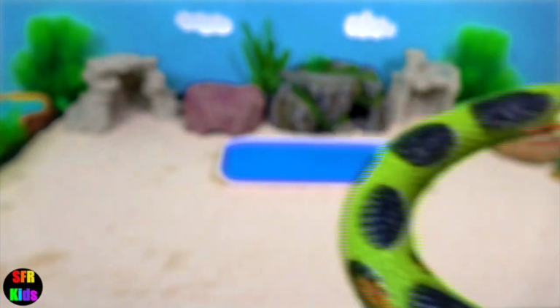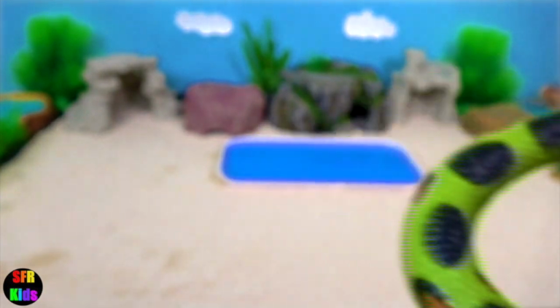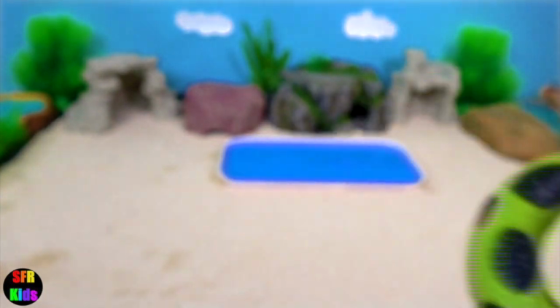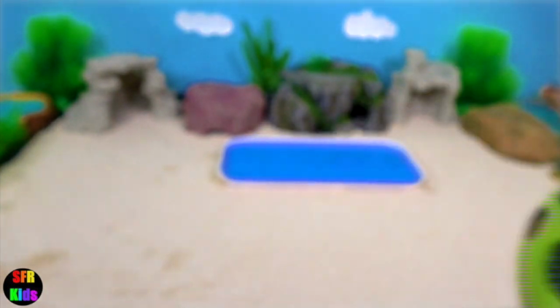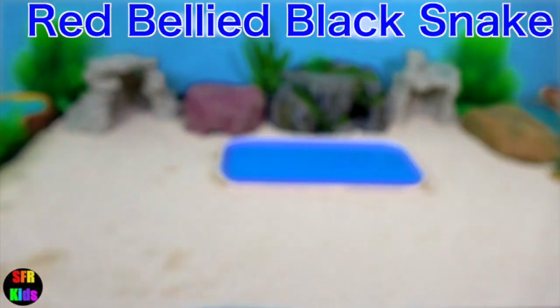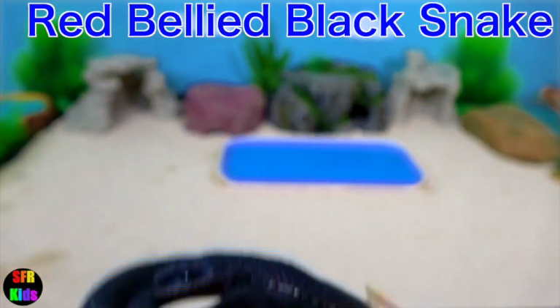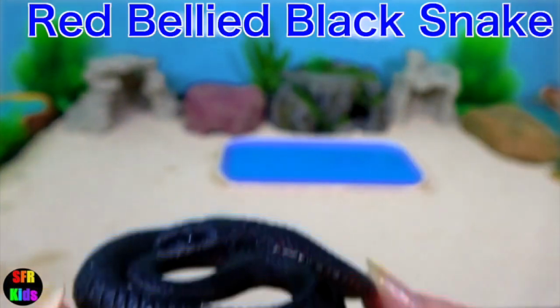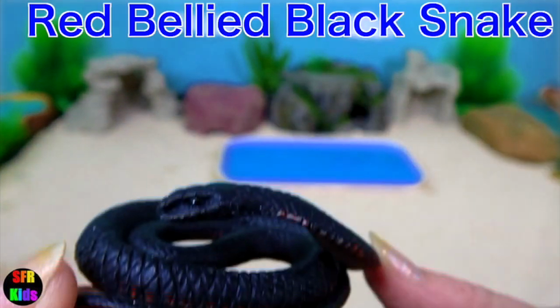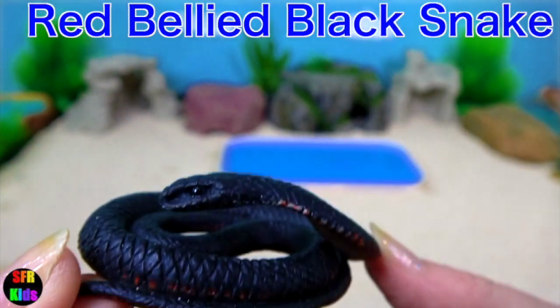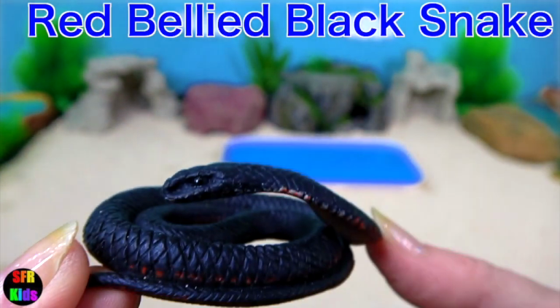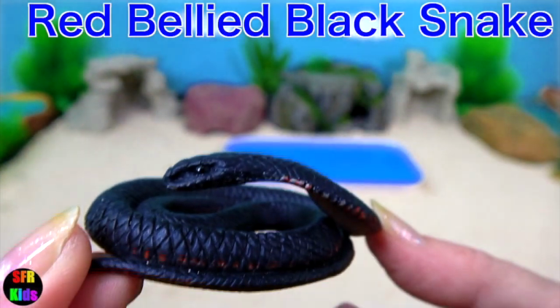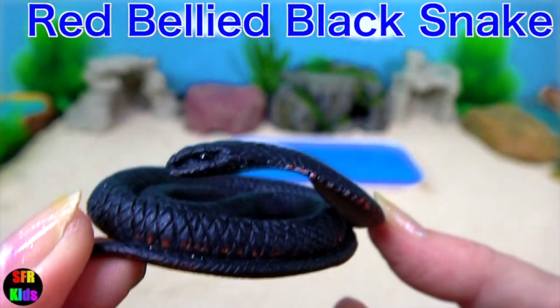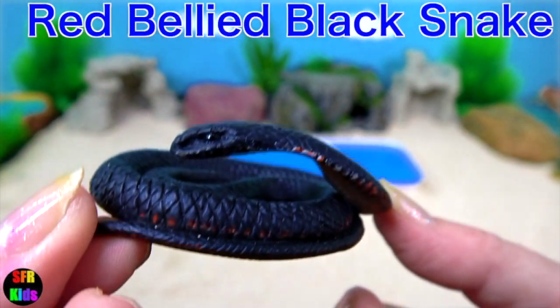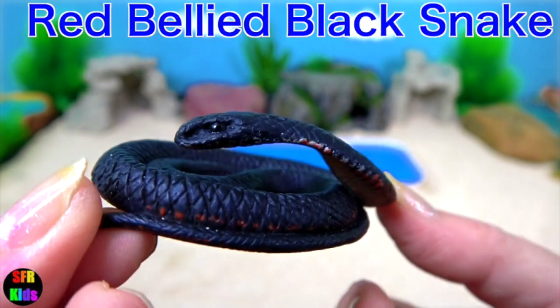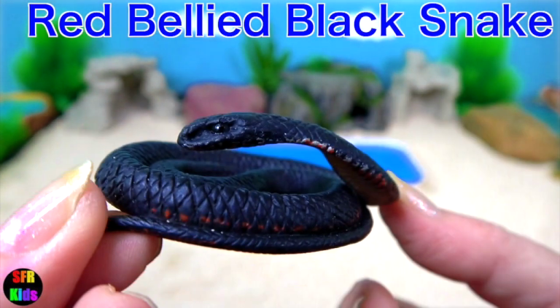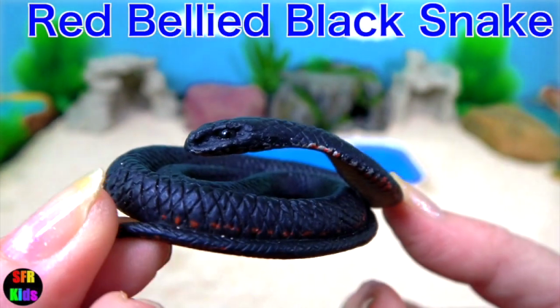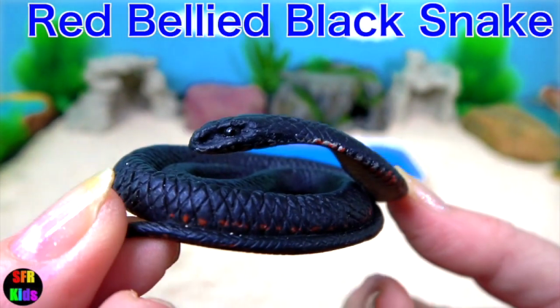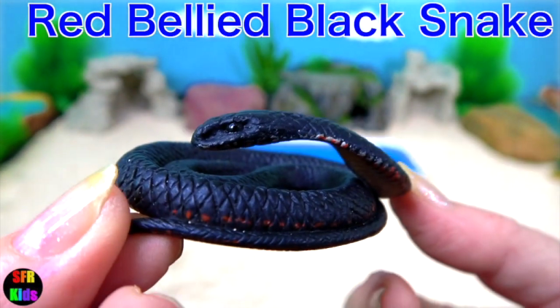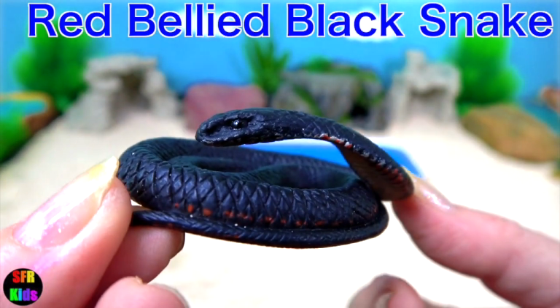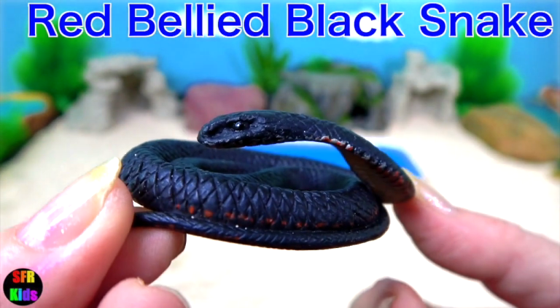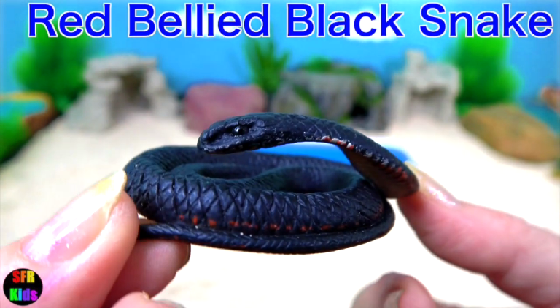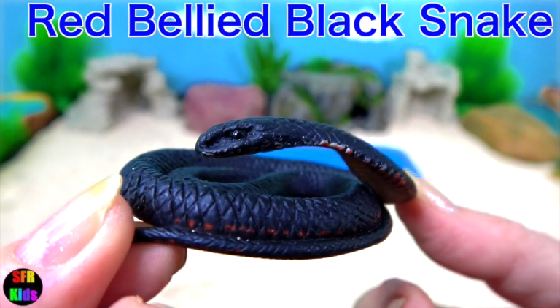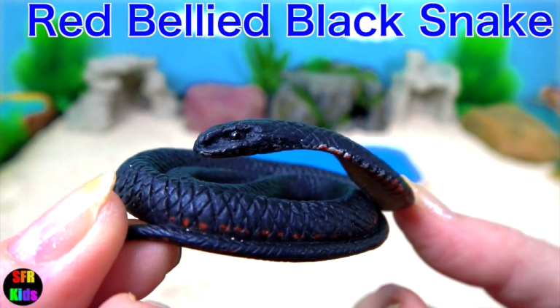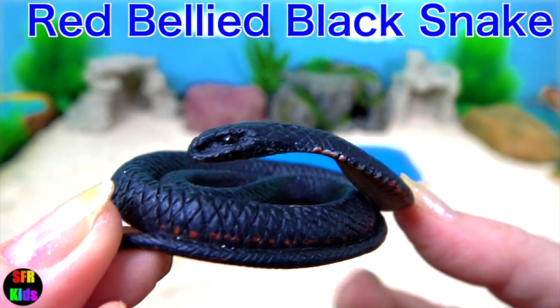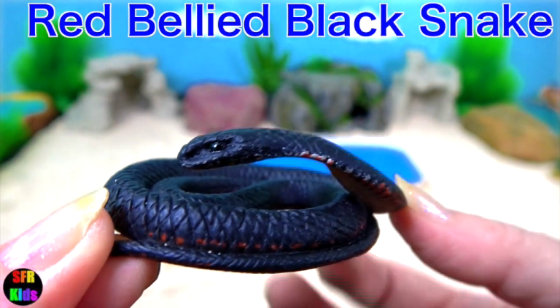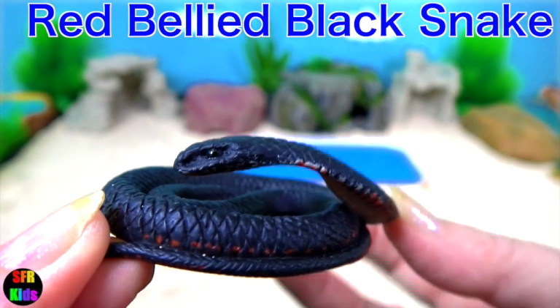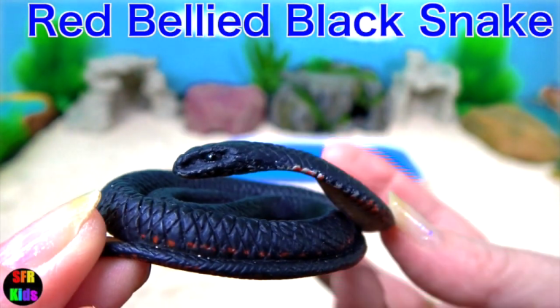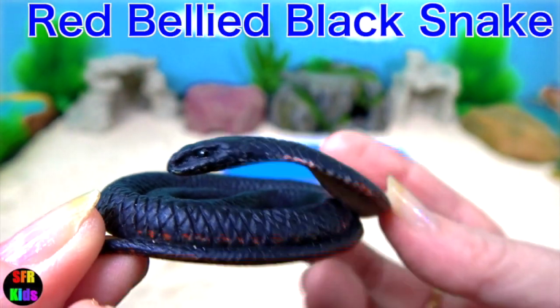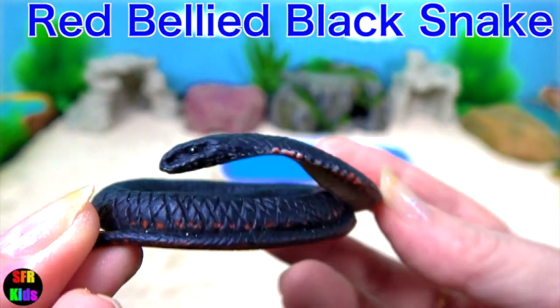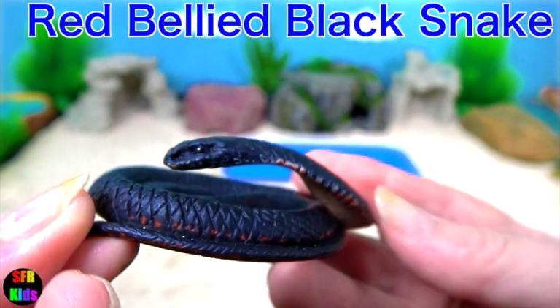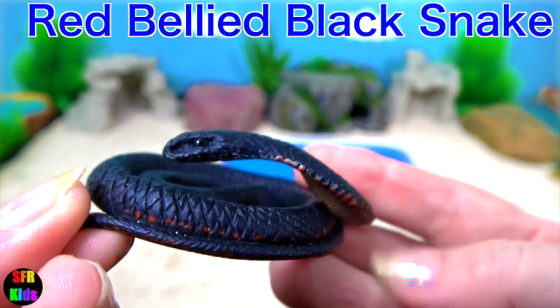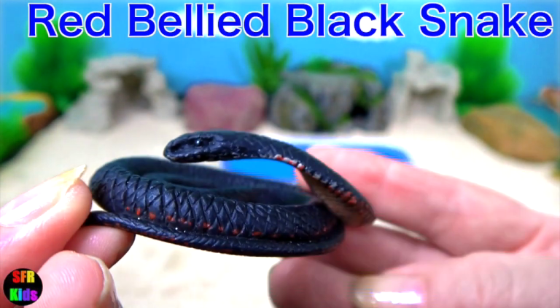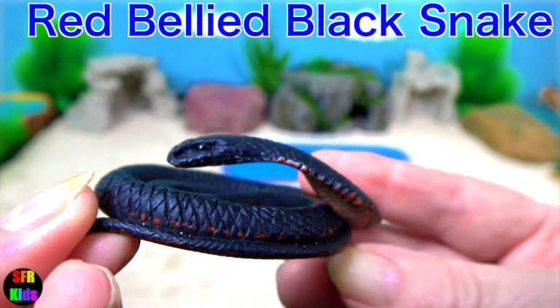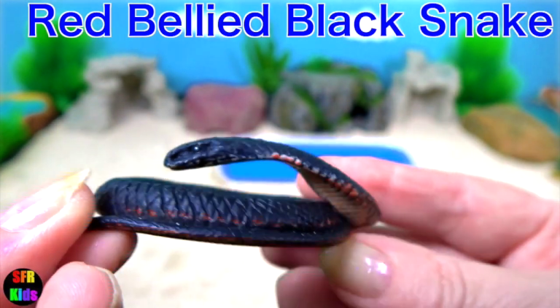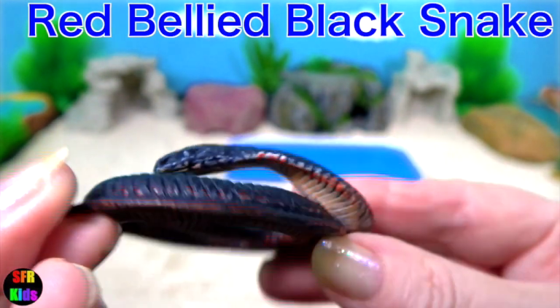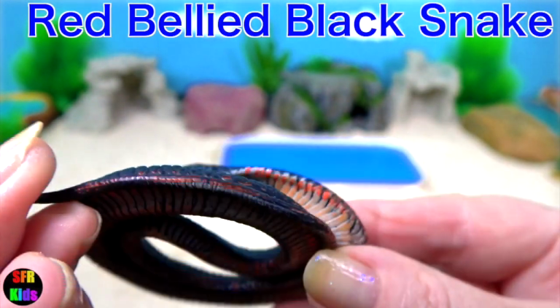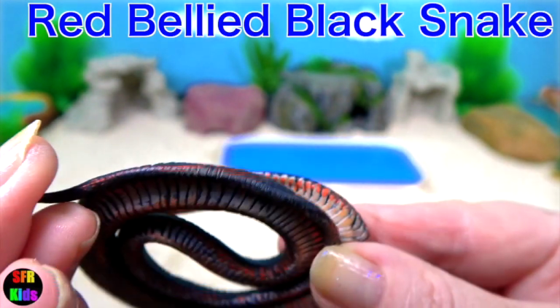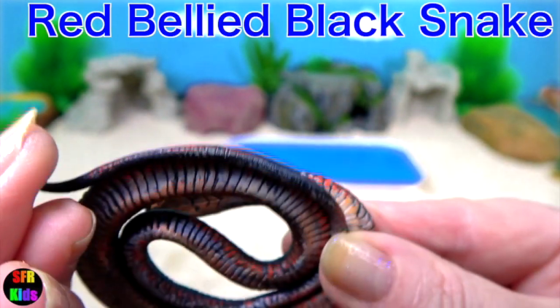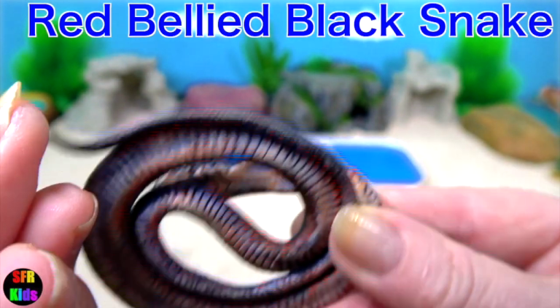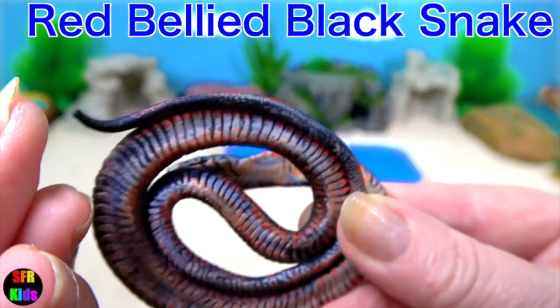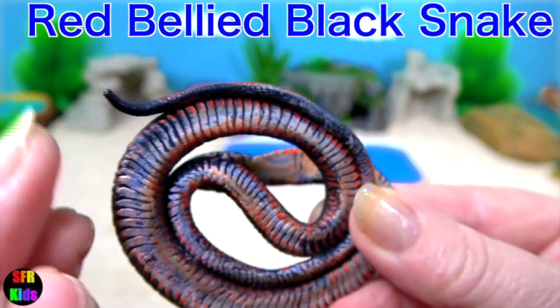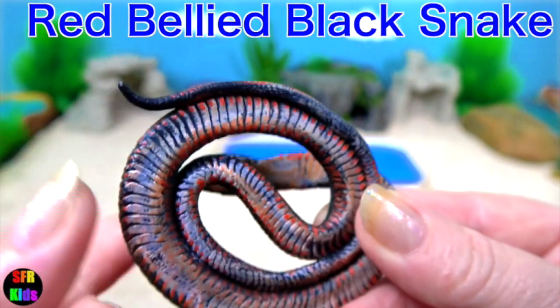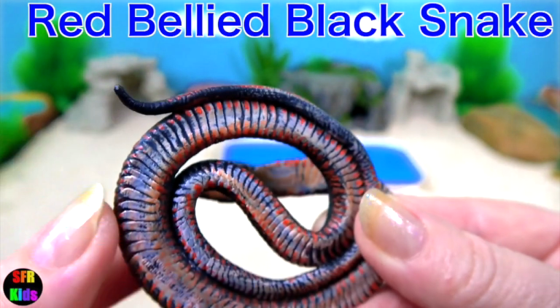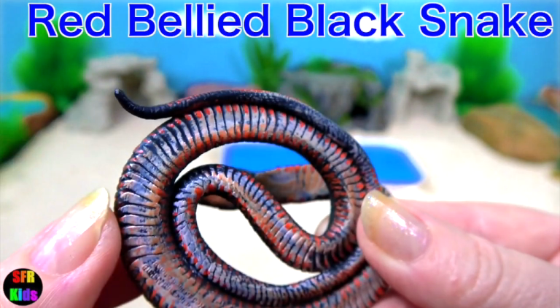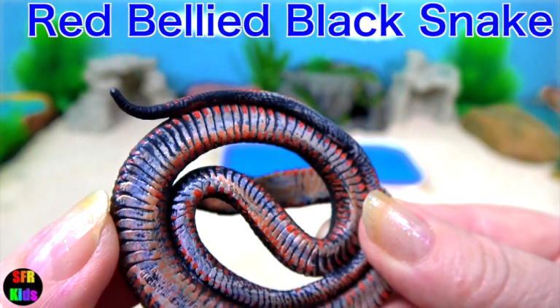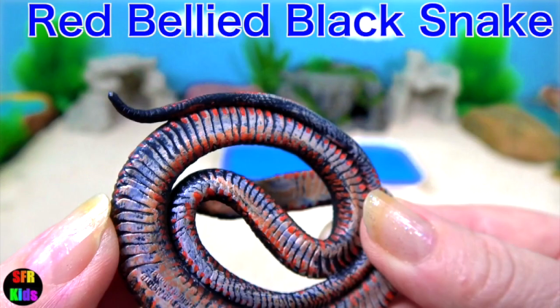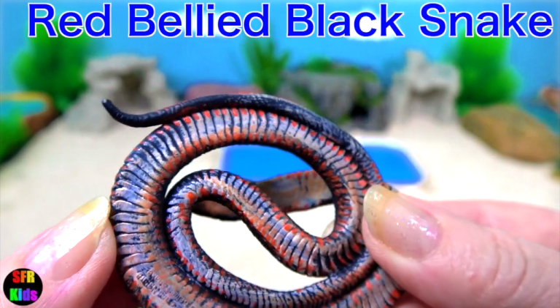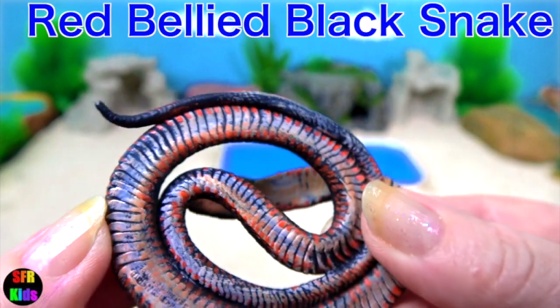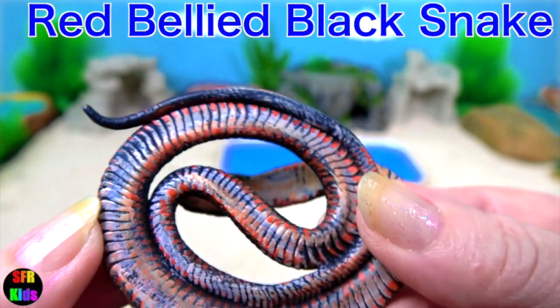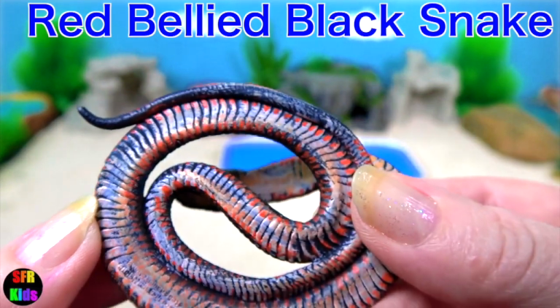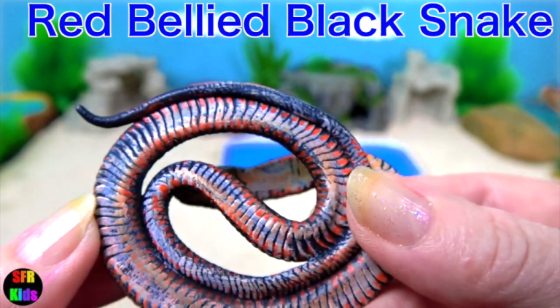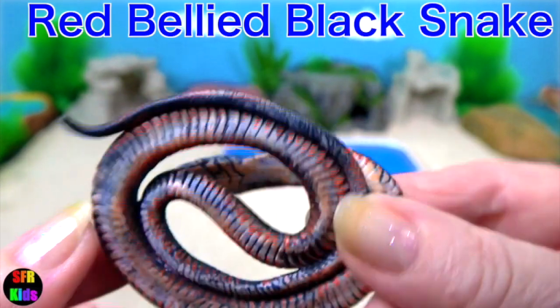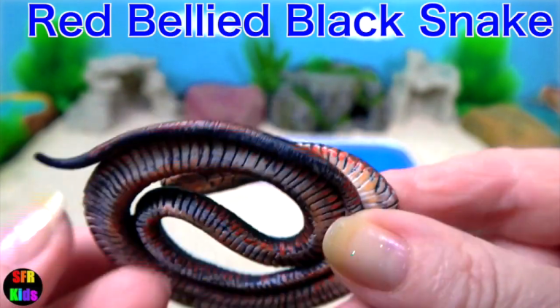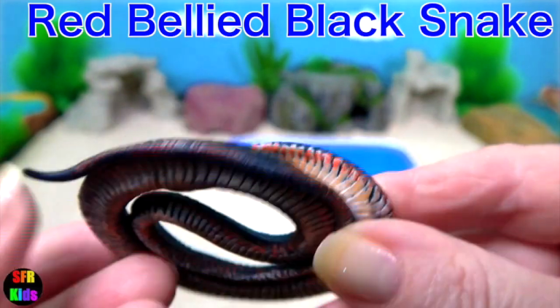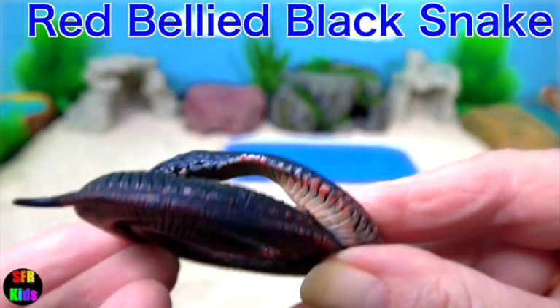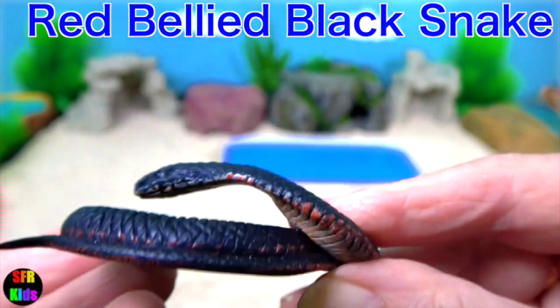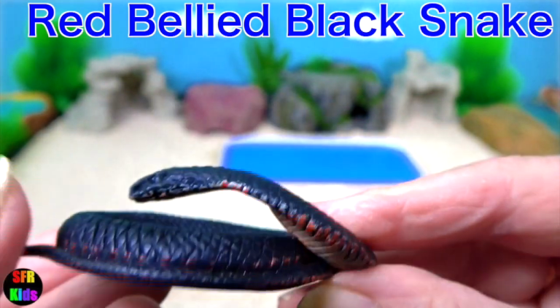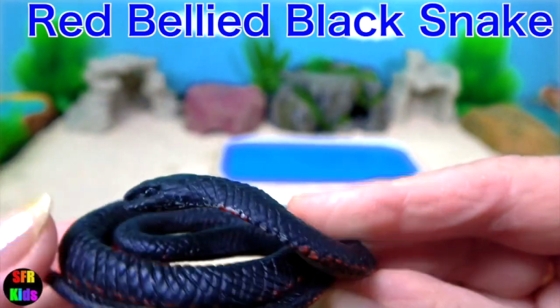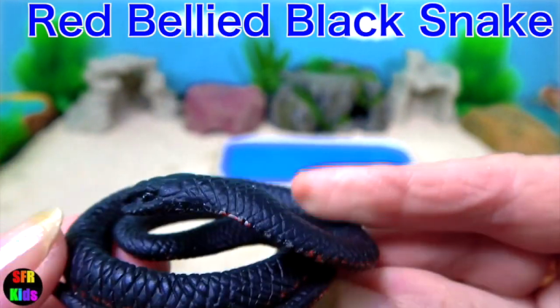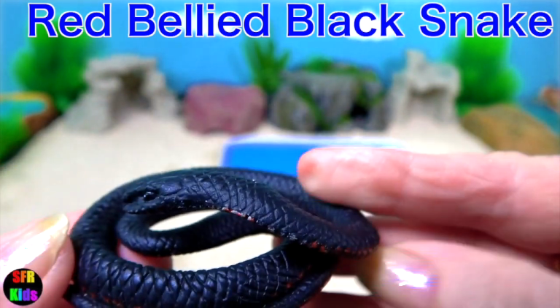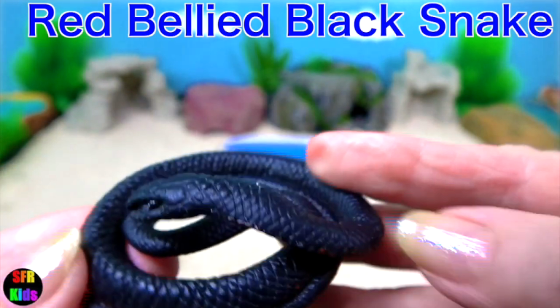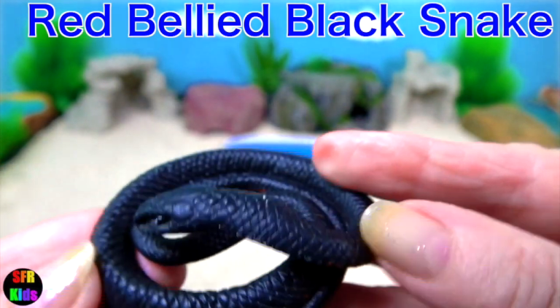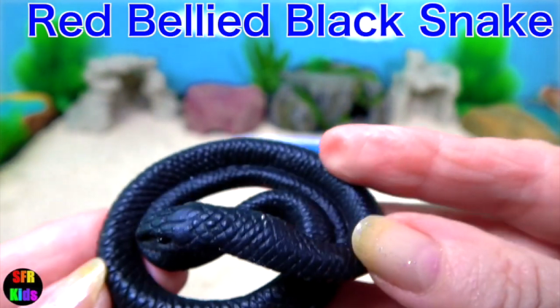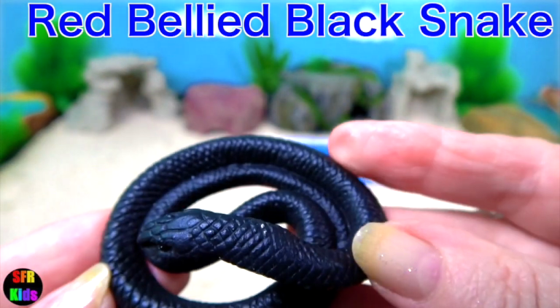The red-bellied black snake. If you look closely underneath, you'll see it has a red belly.